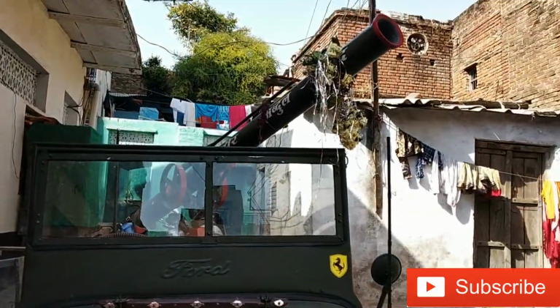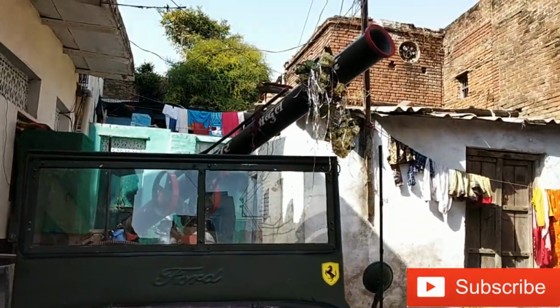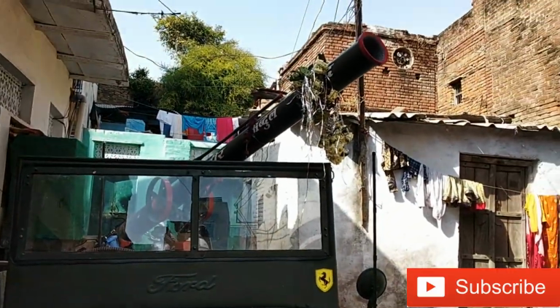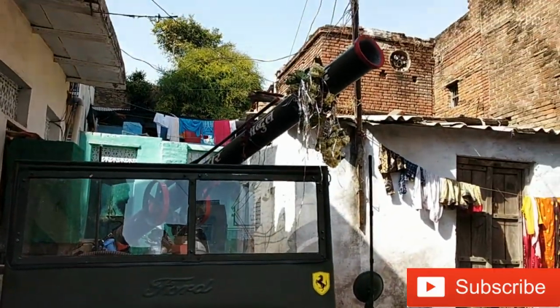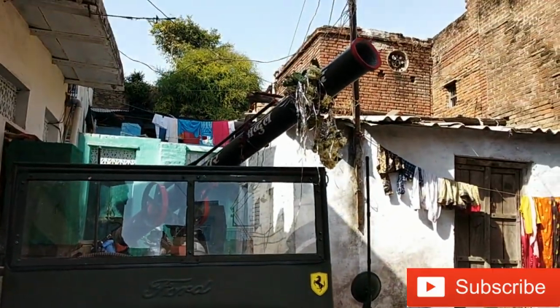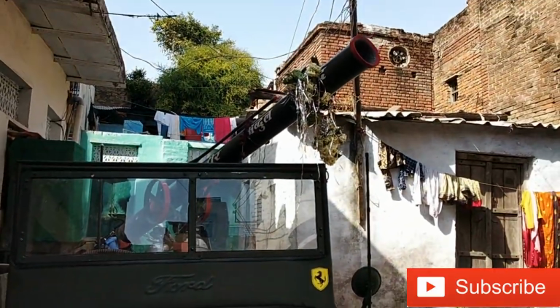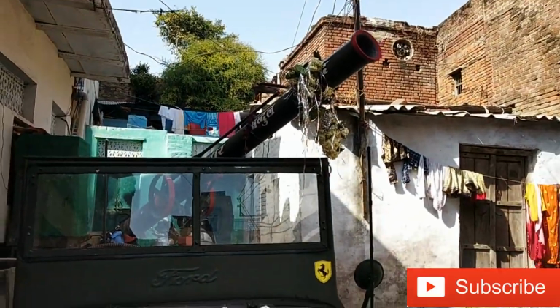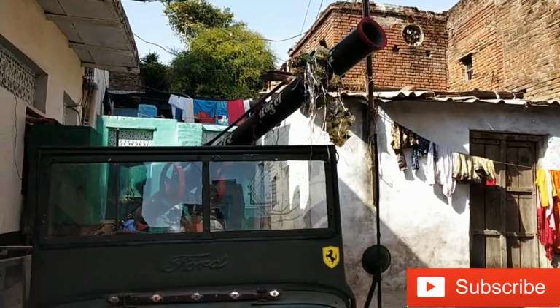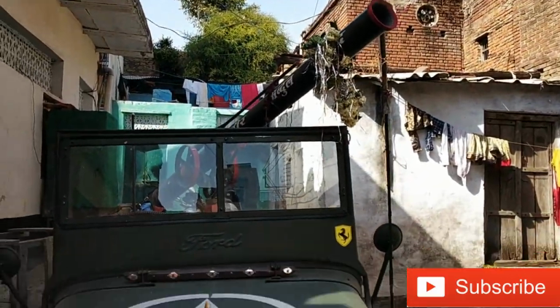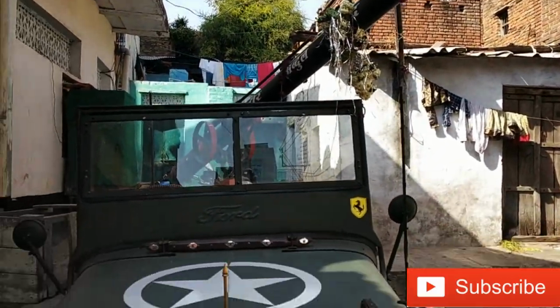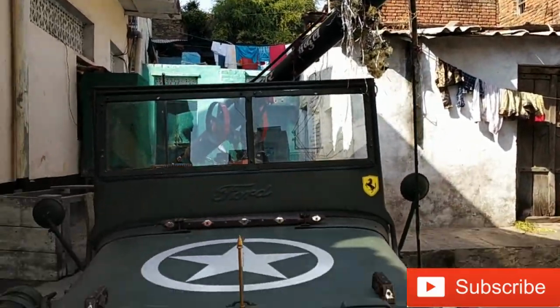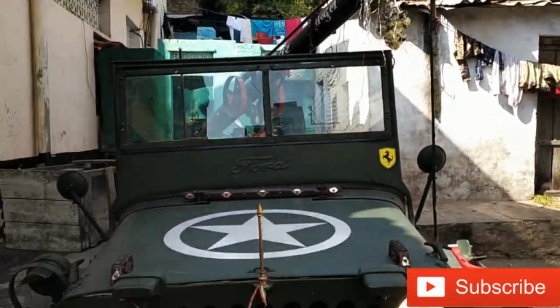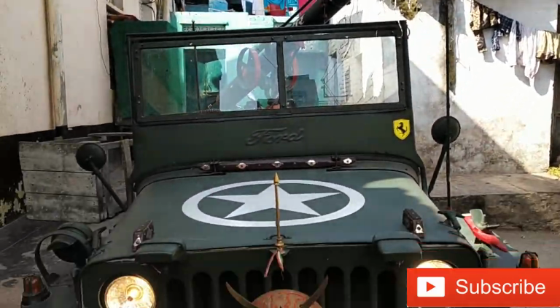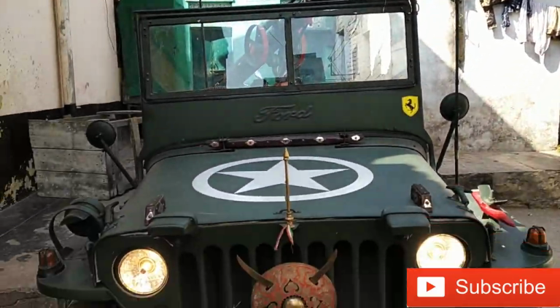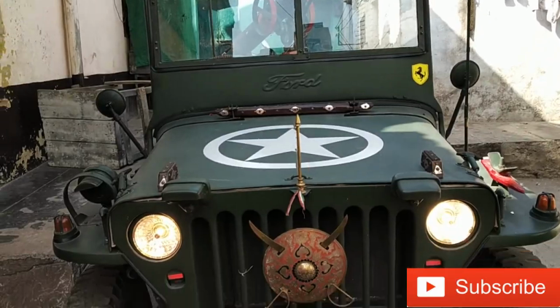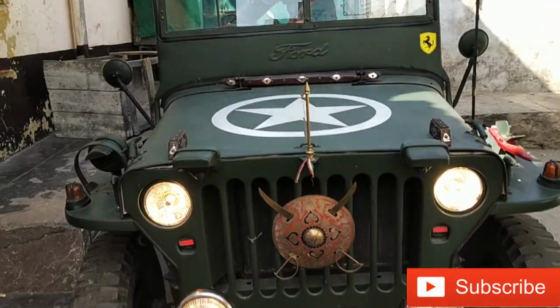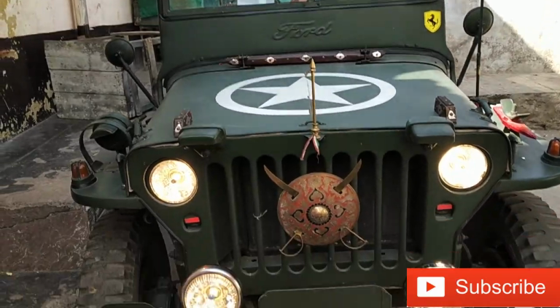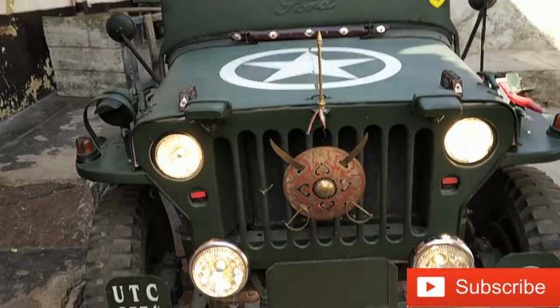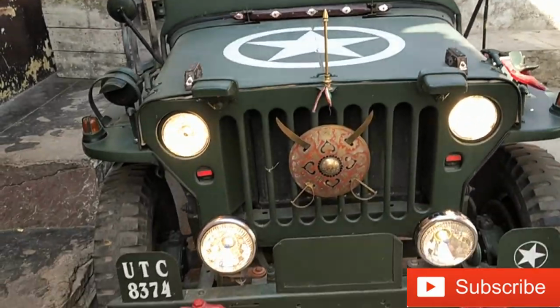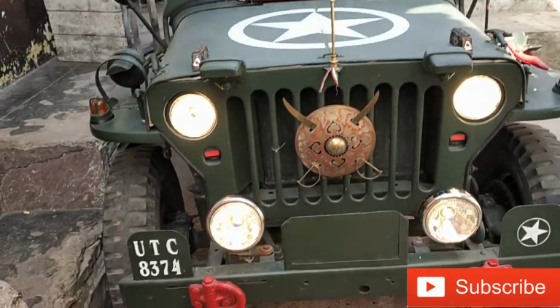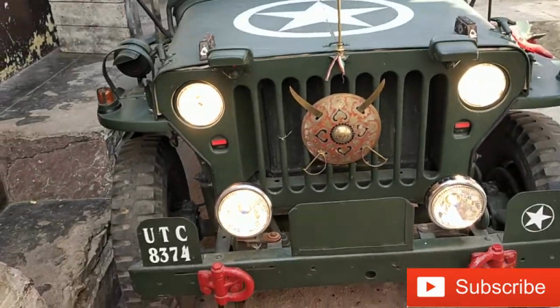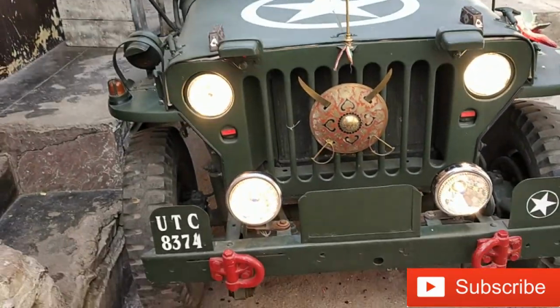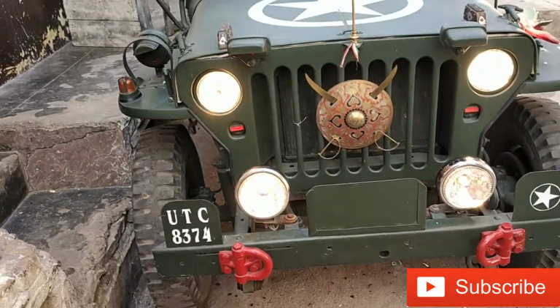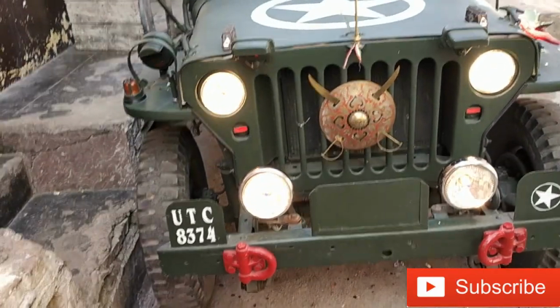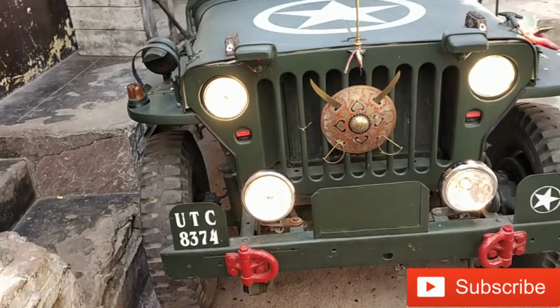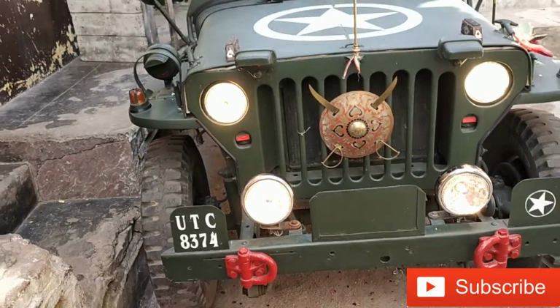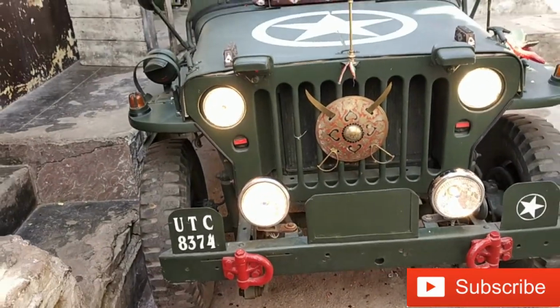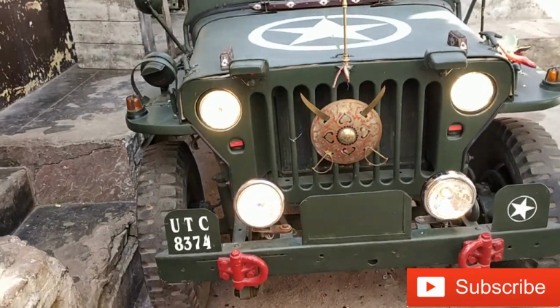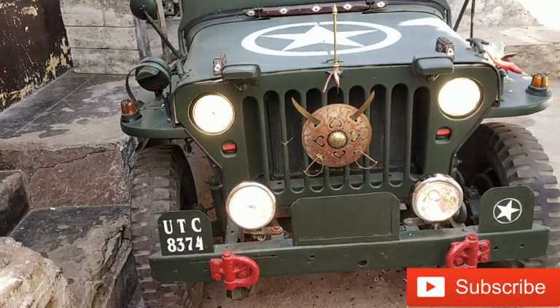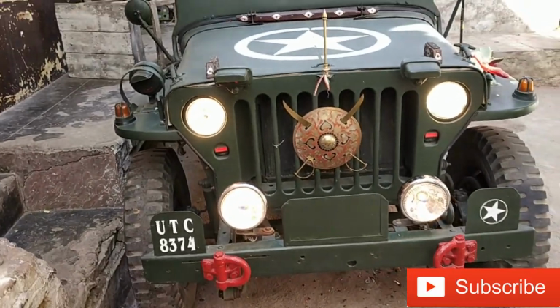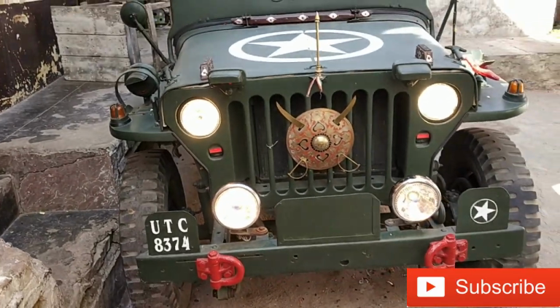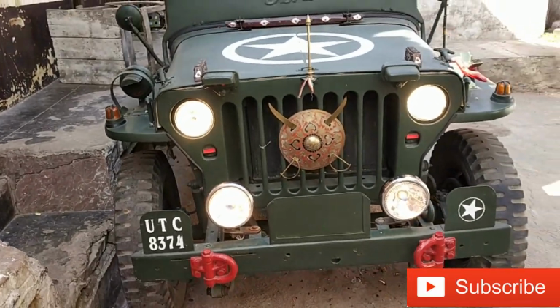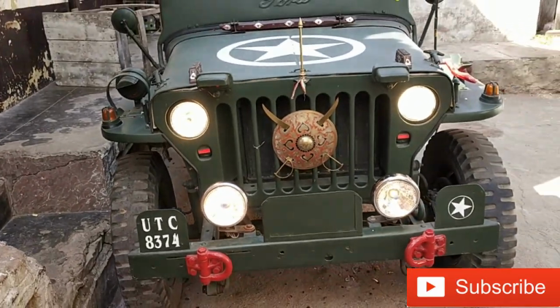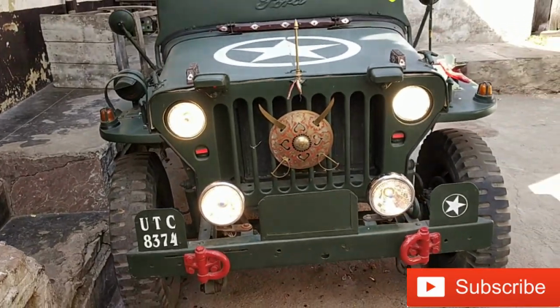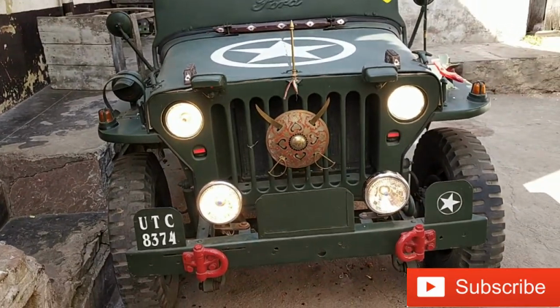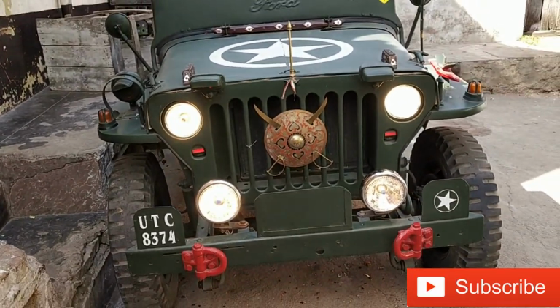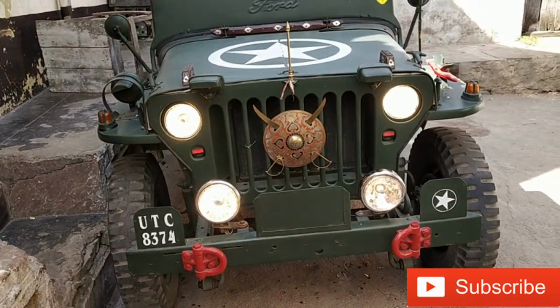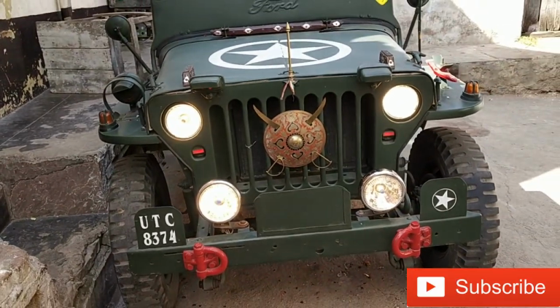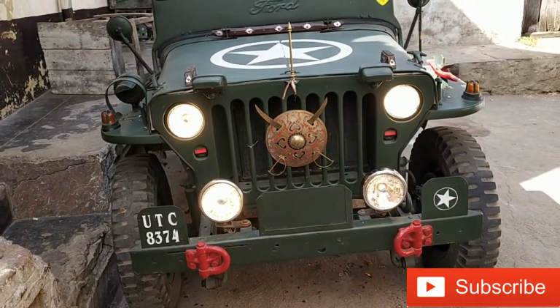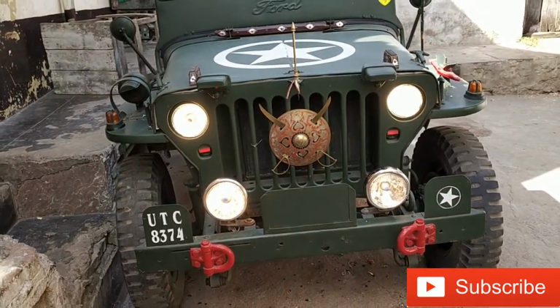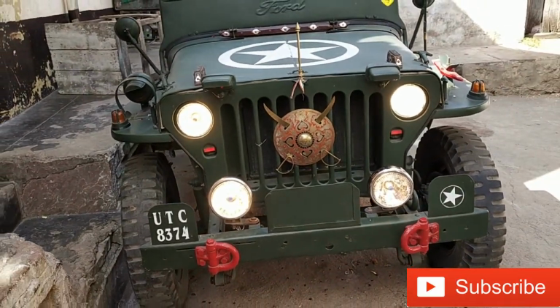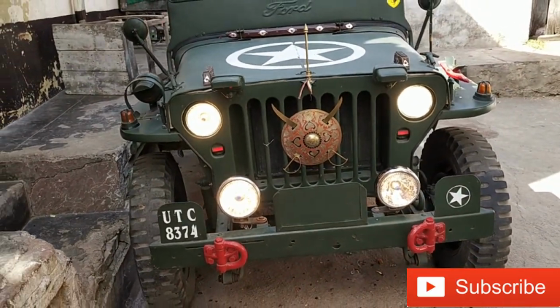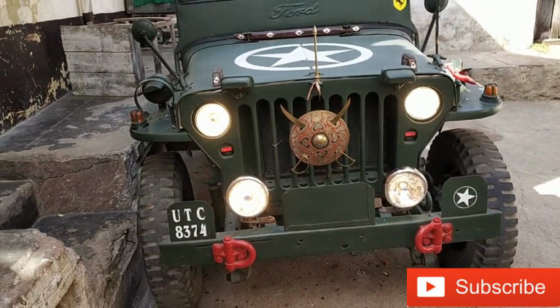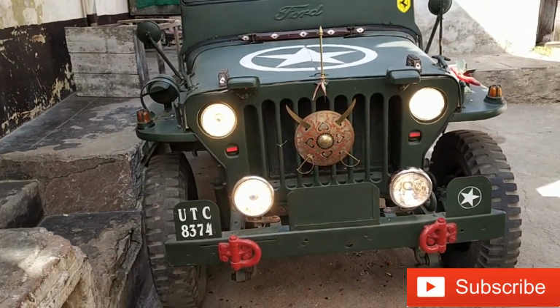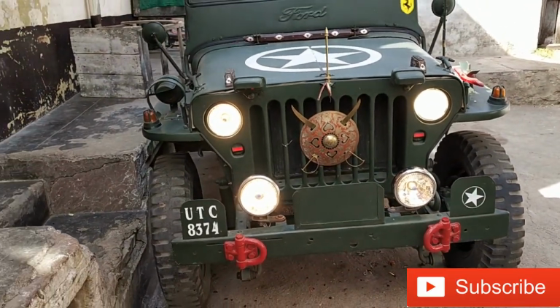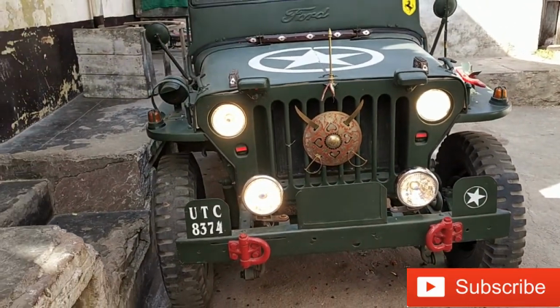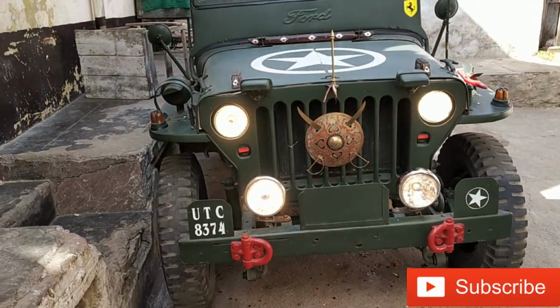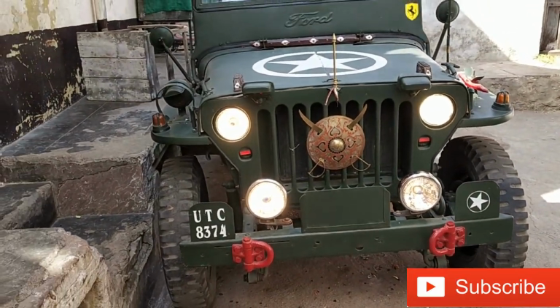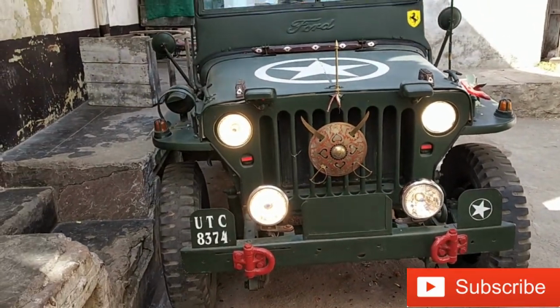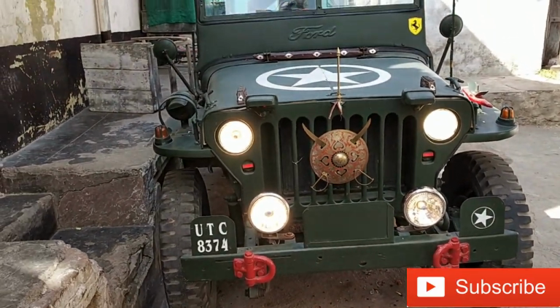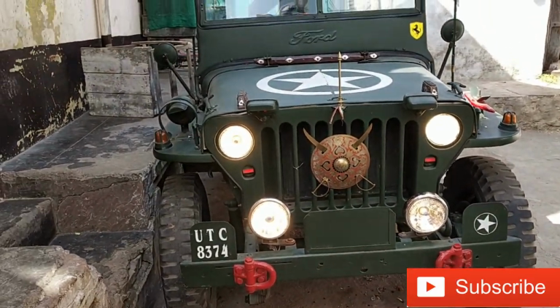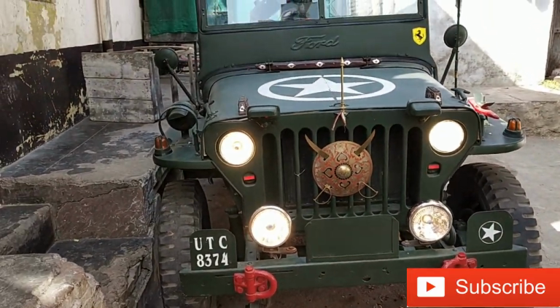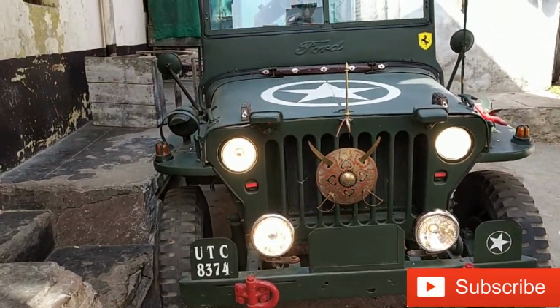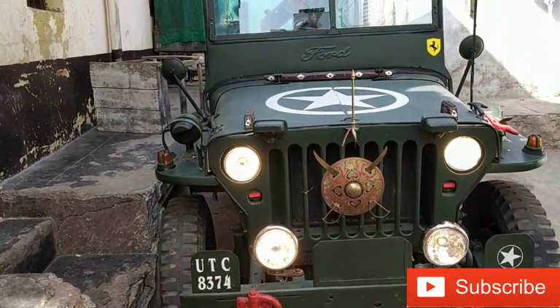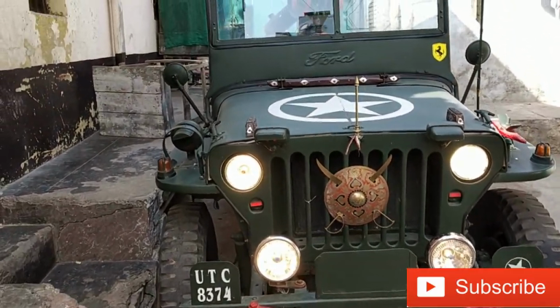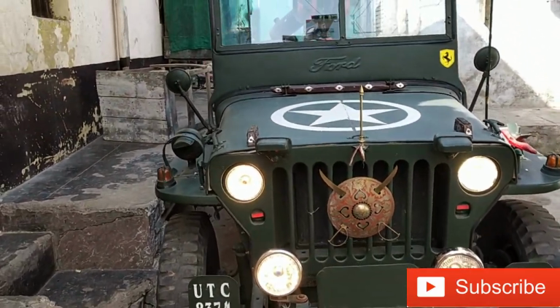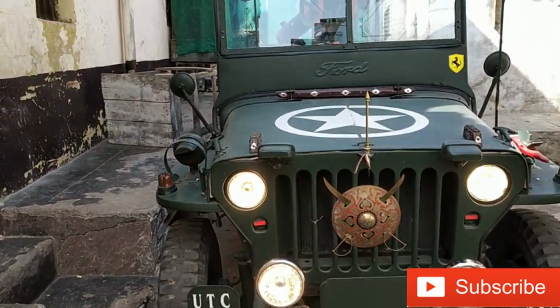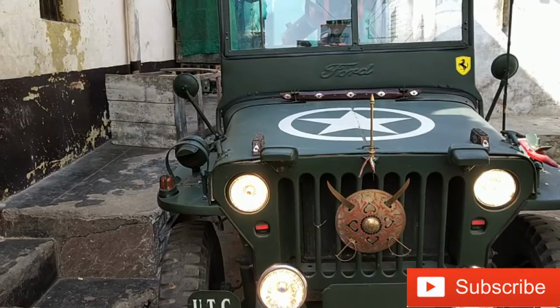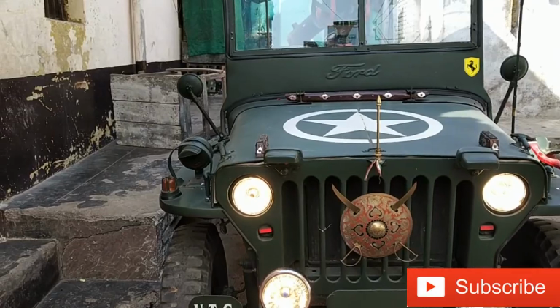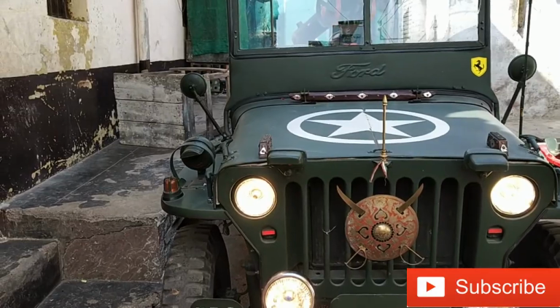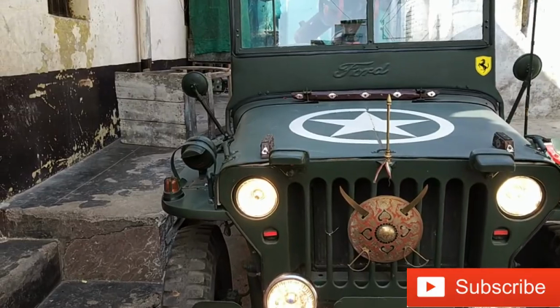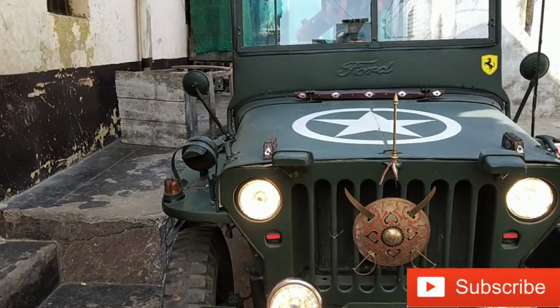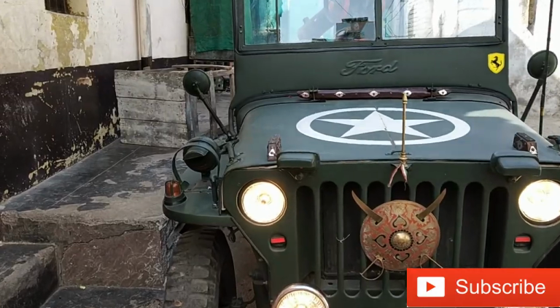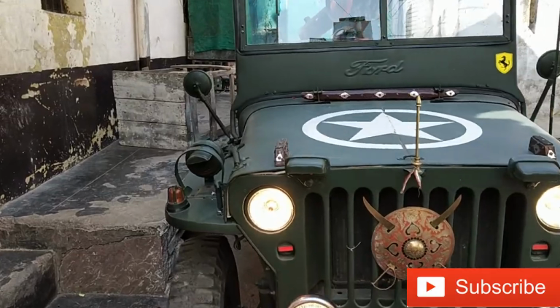If you like this car, please subscribe. You'll have to click the bell icon.